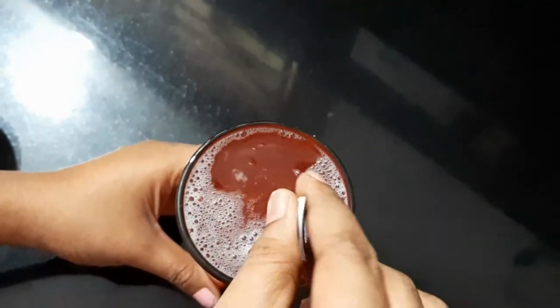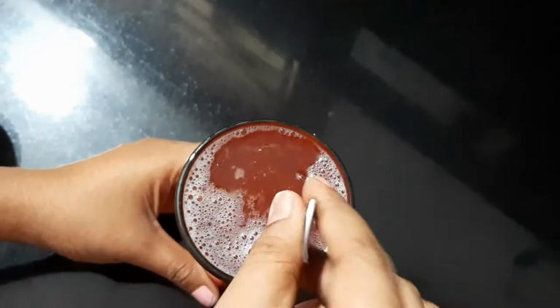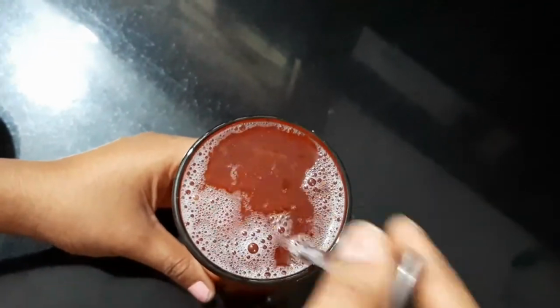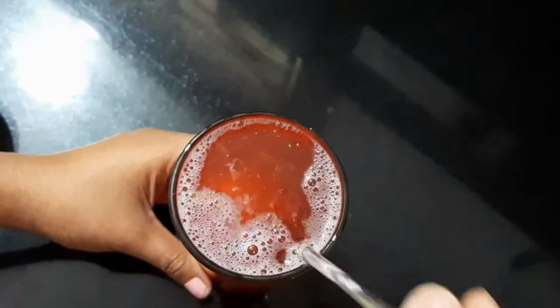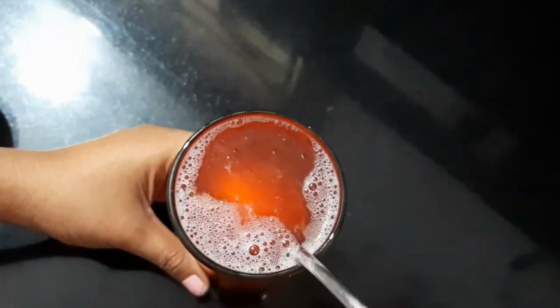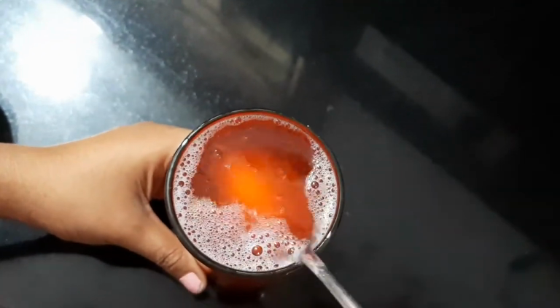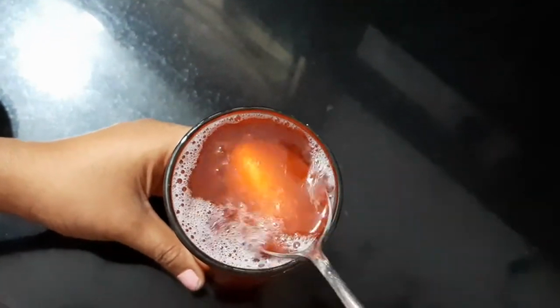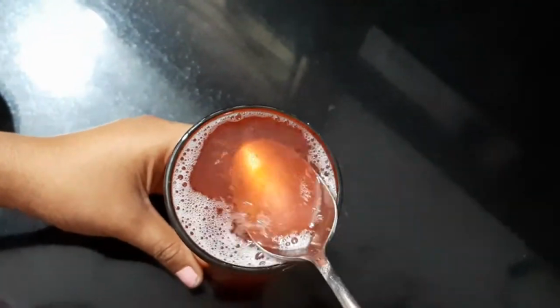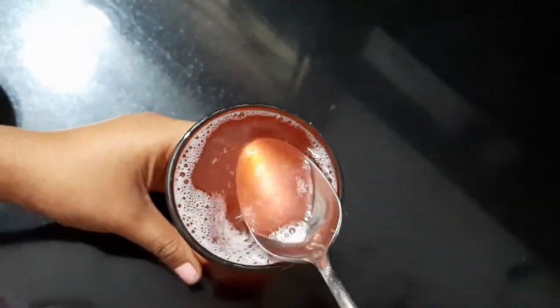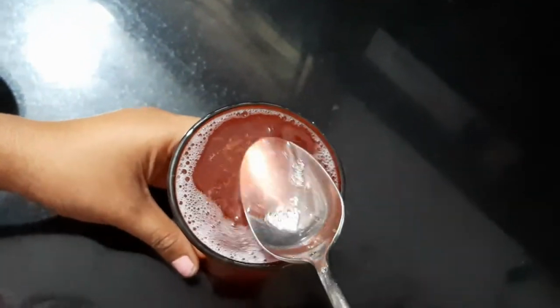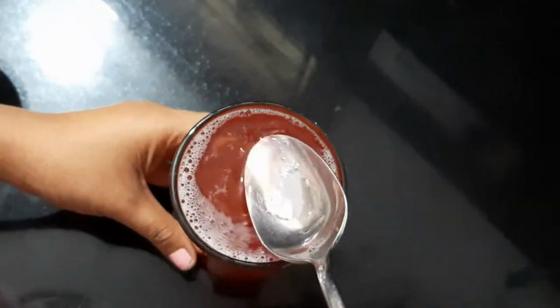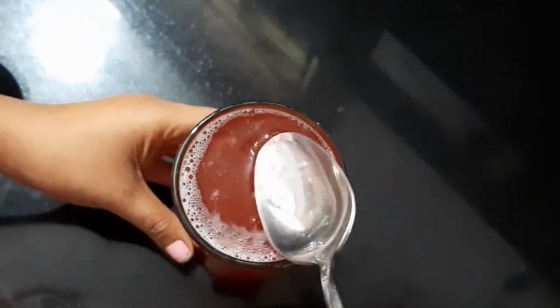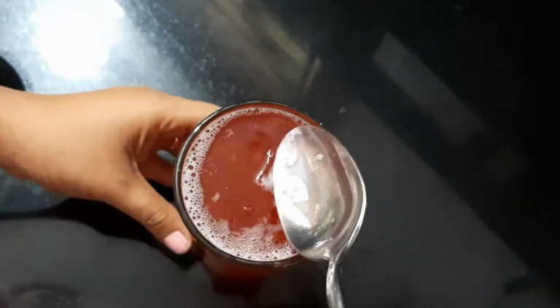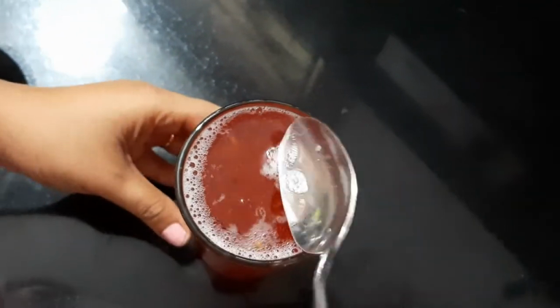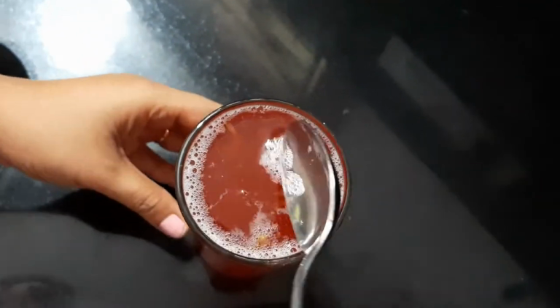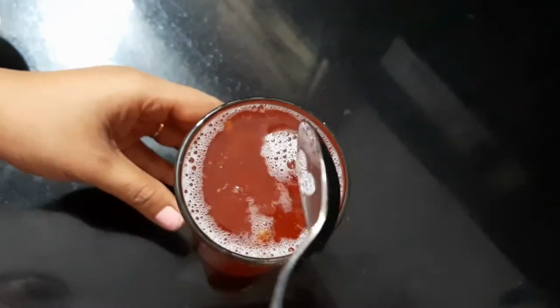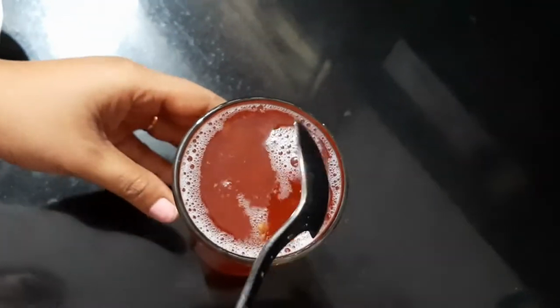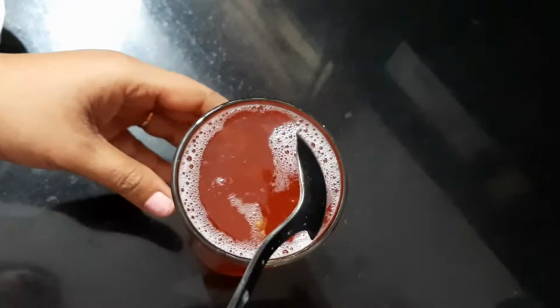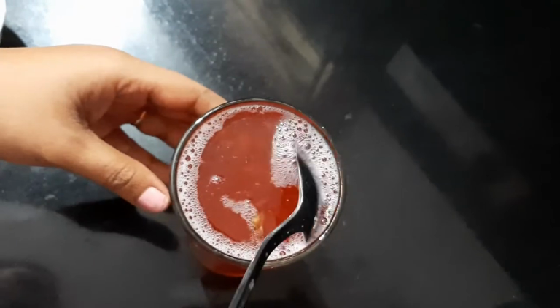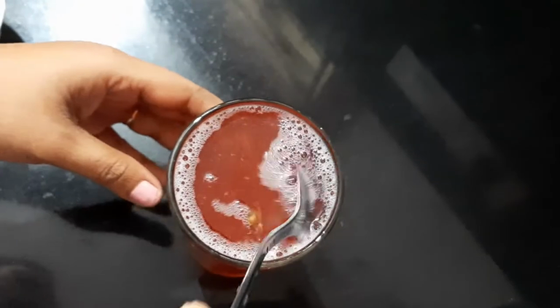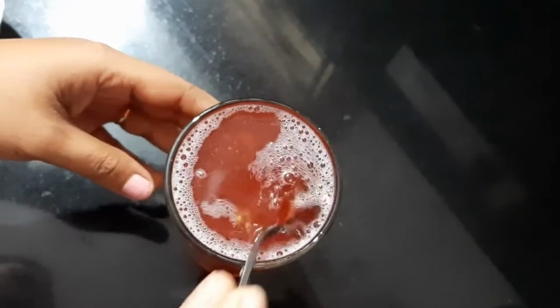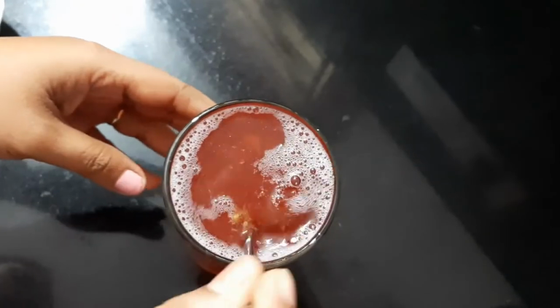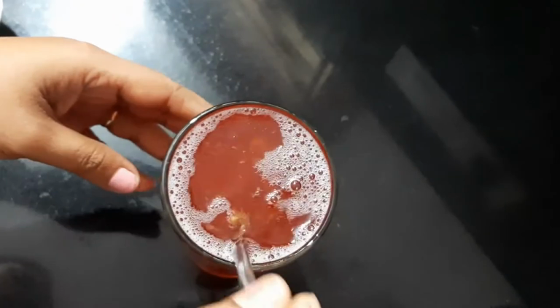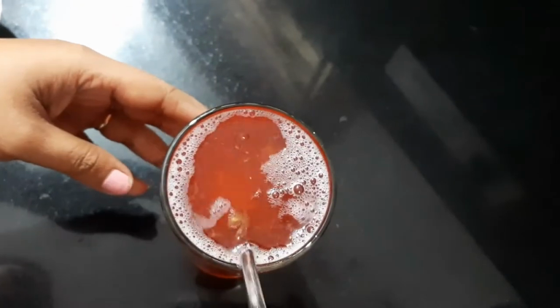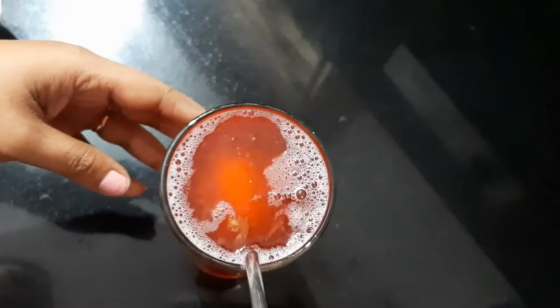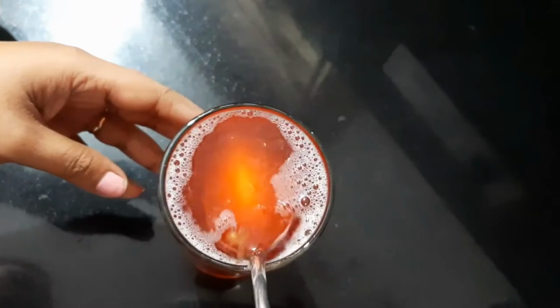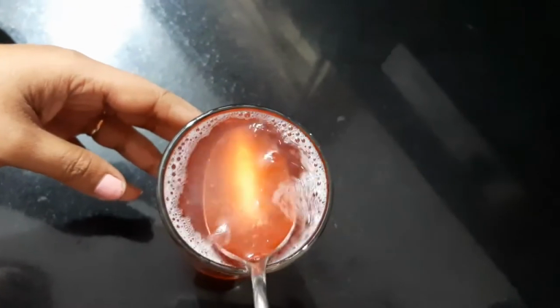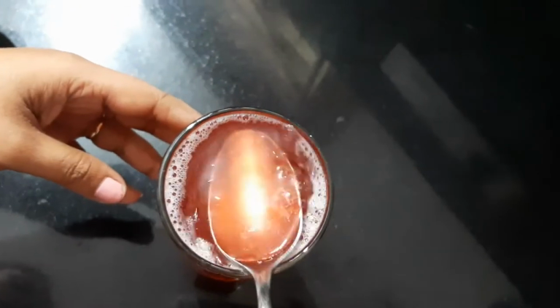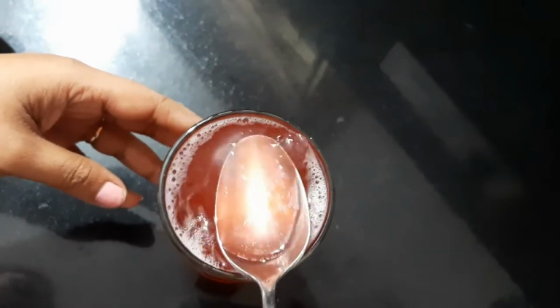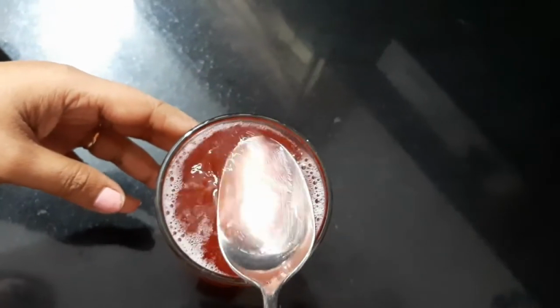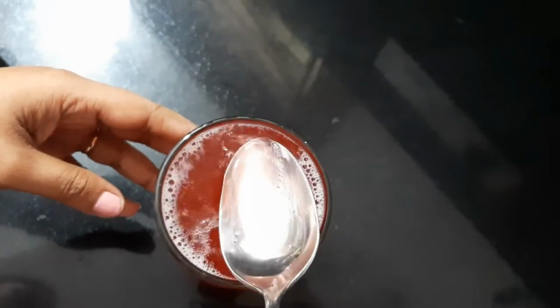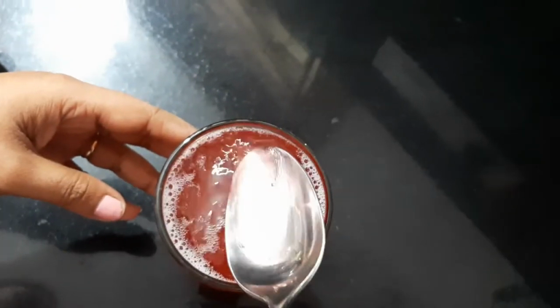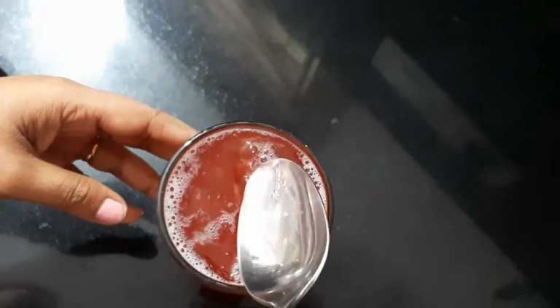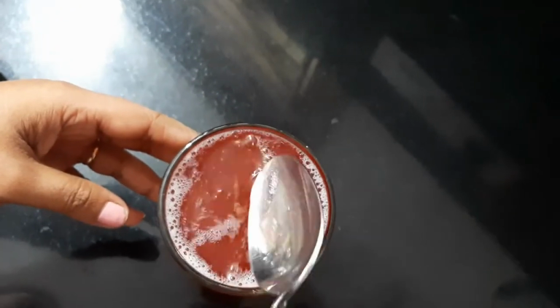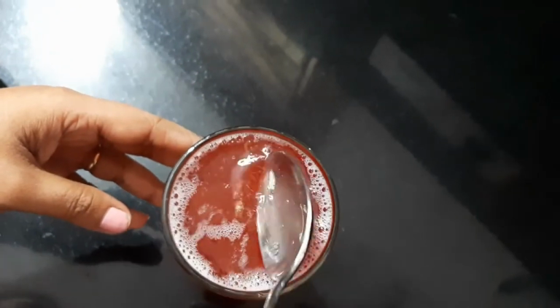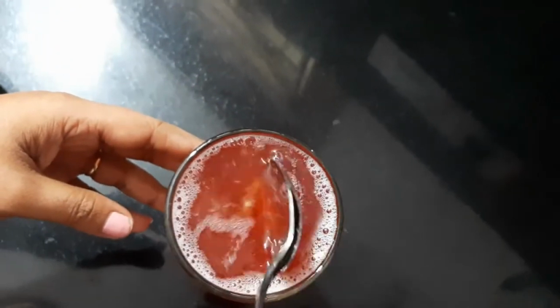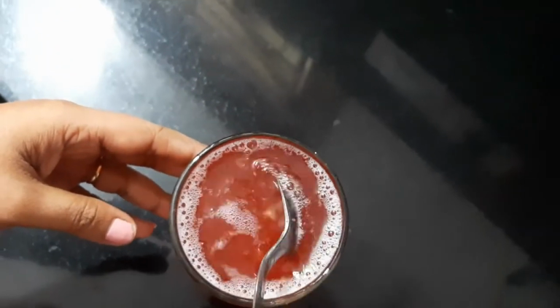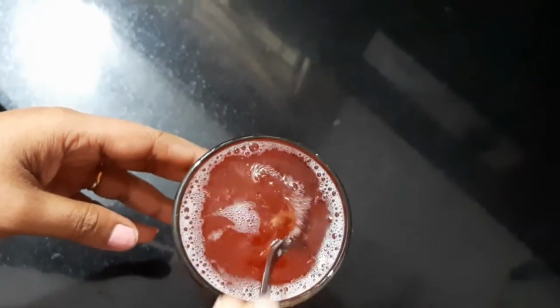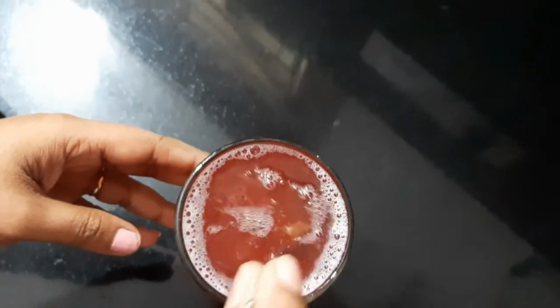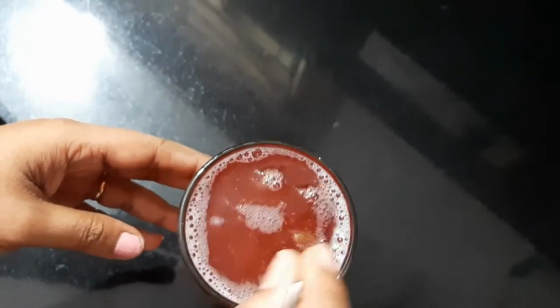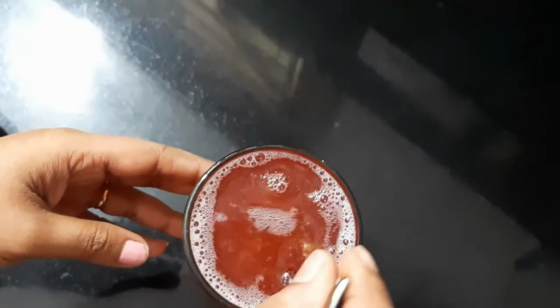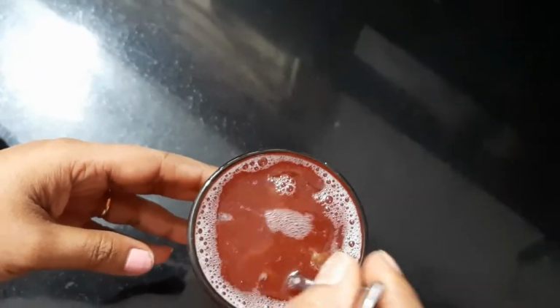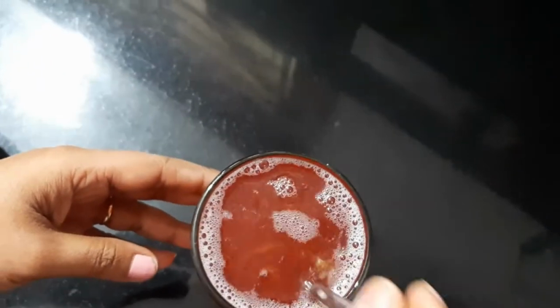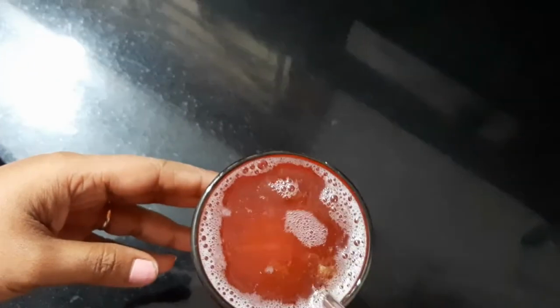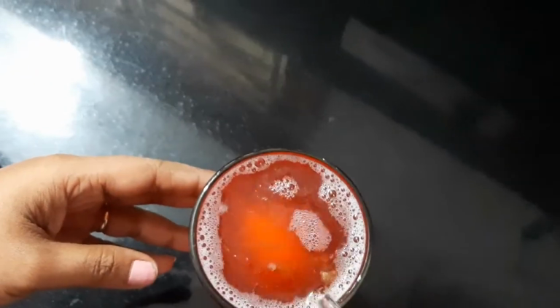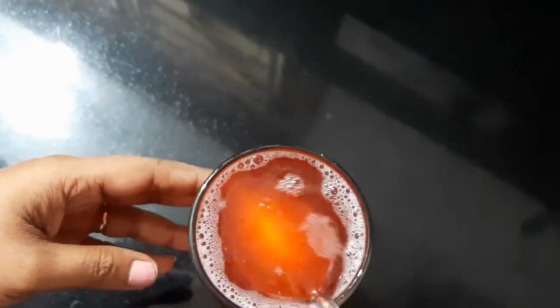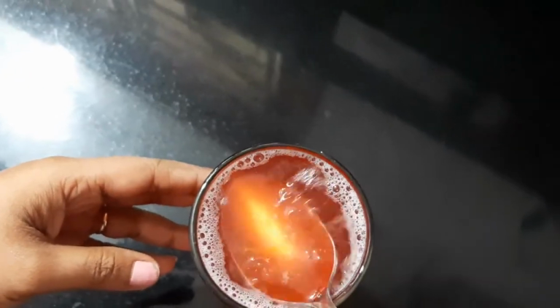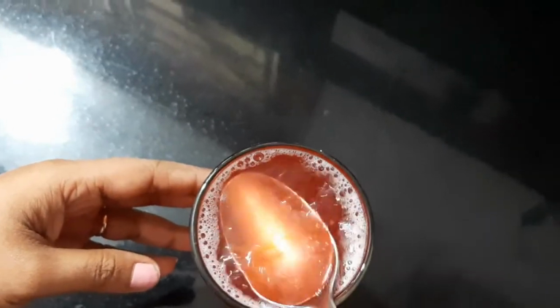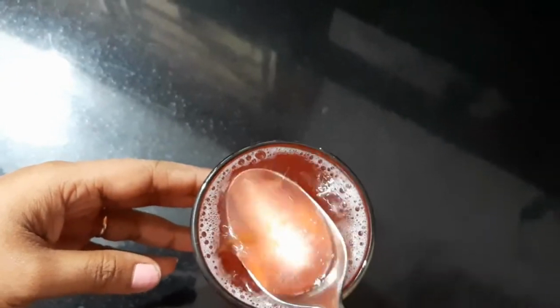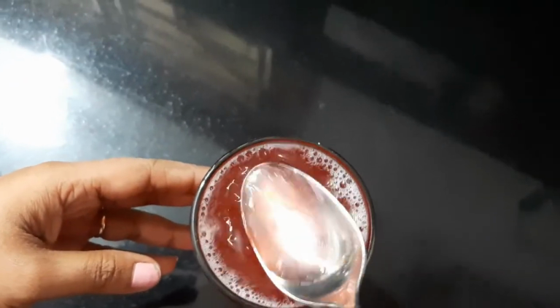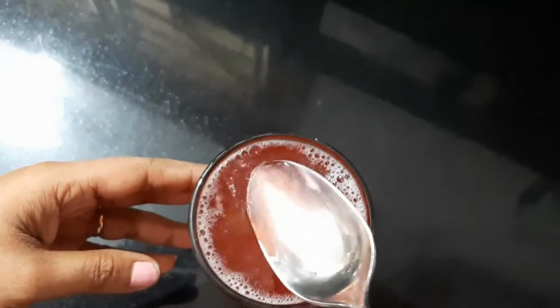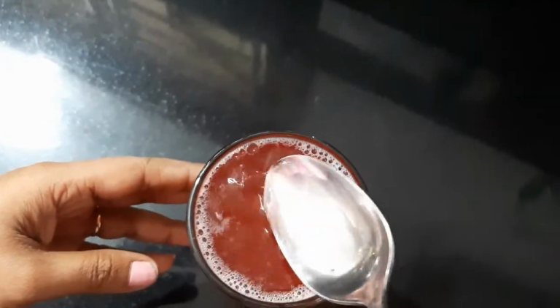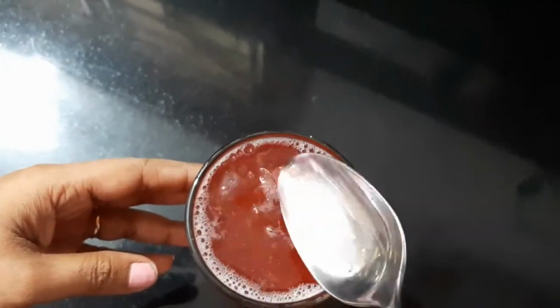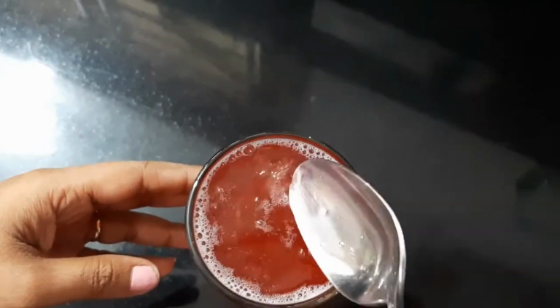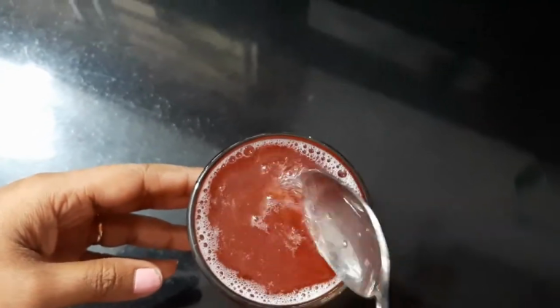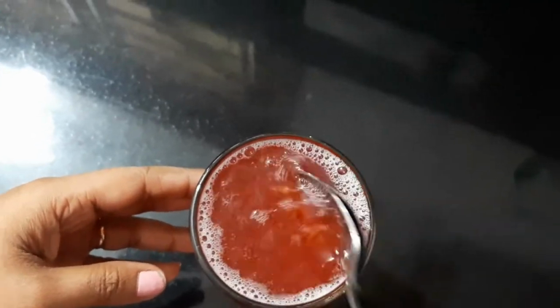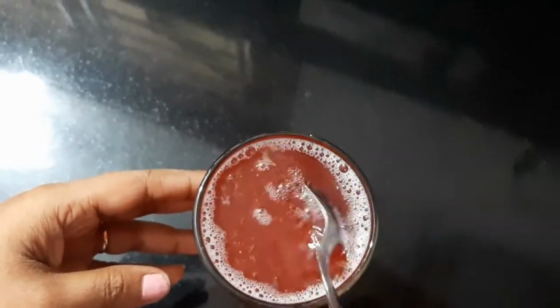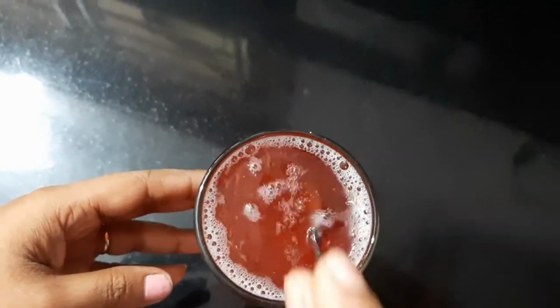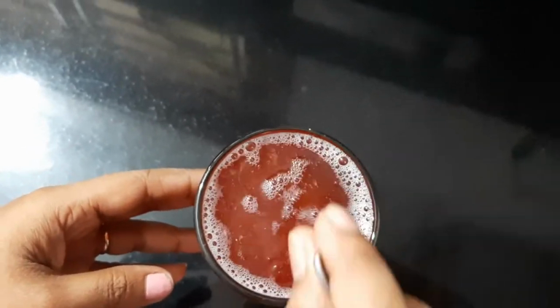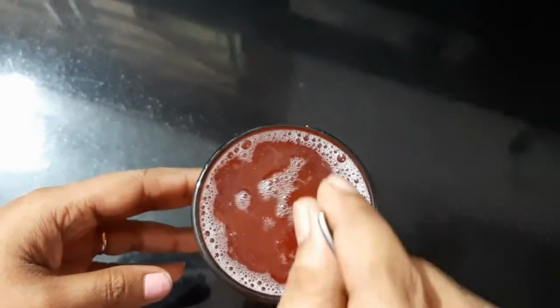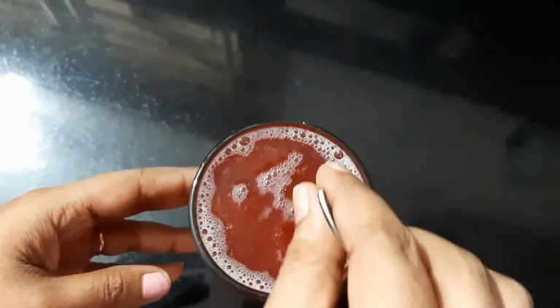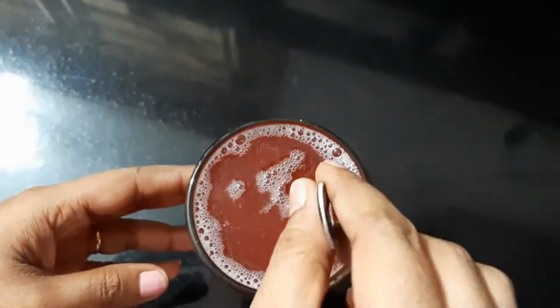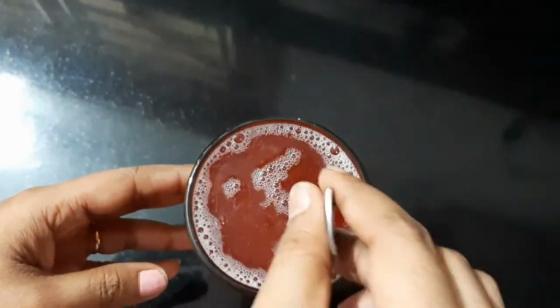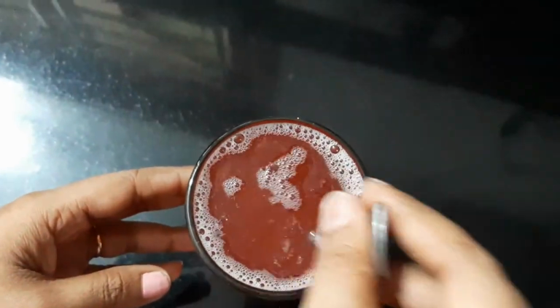Add 250 ml of water to get a full glass. Your health drink is now ready.